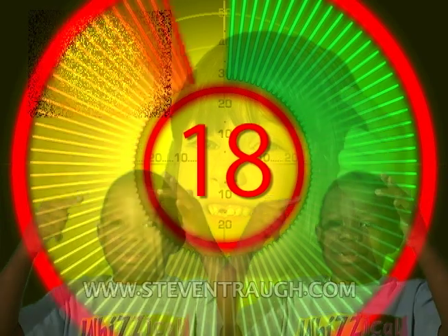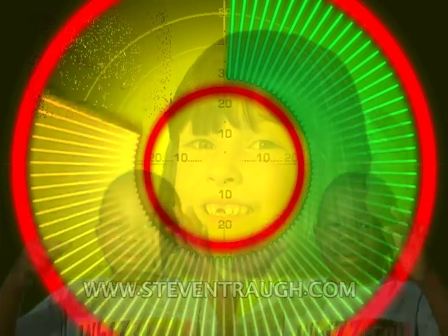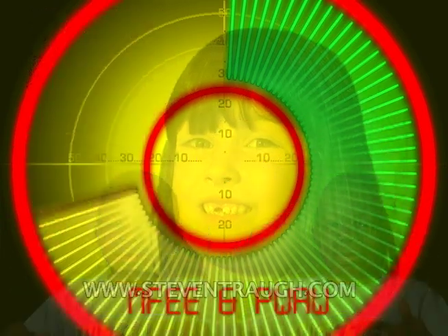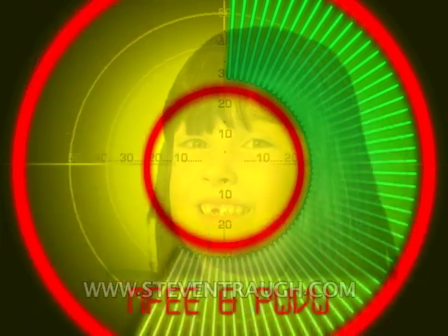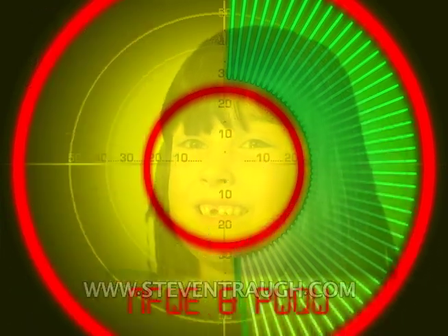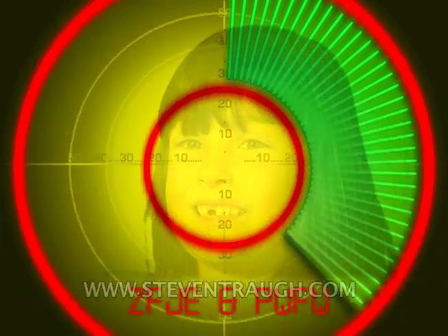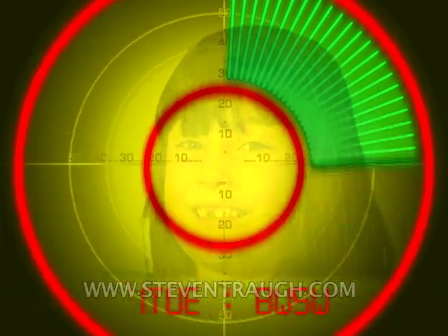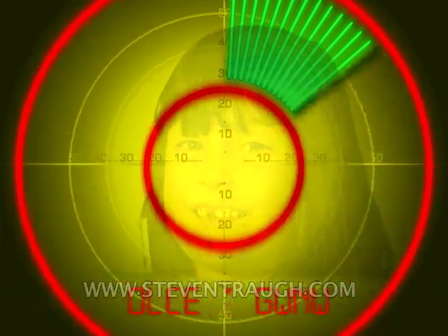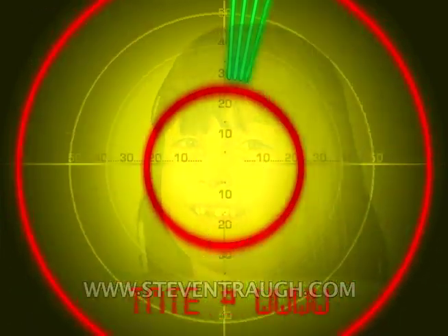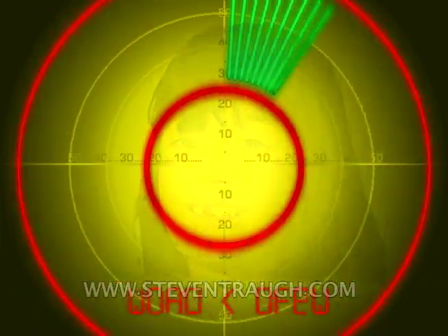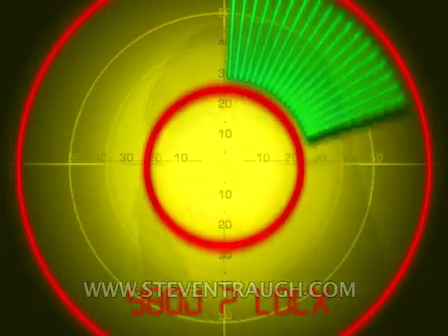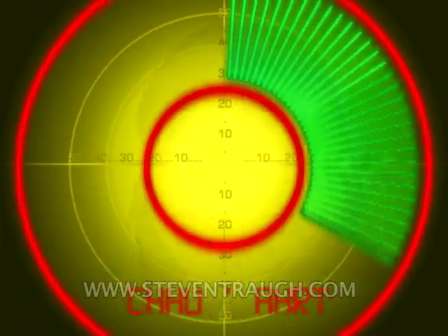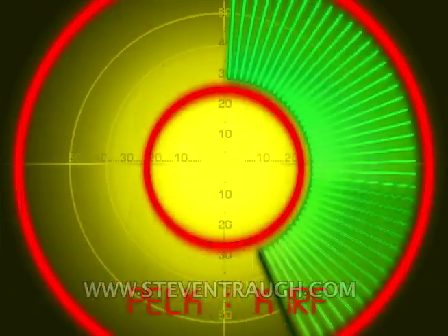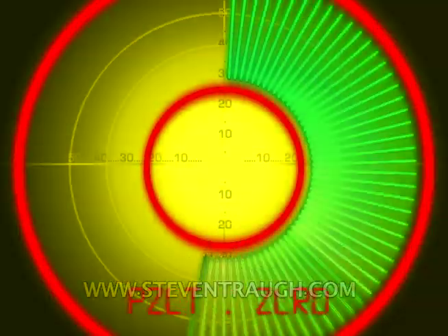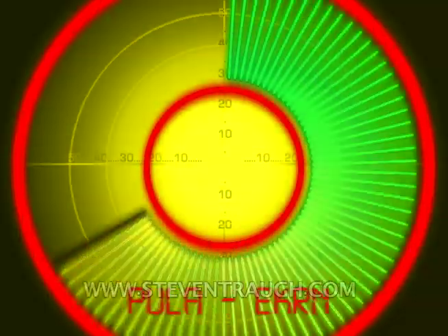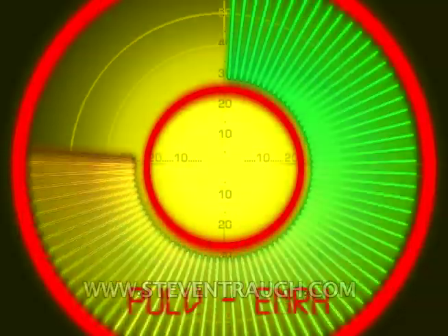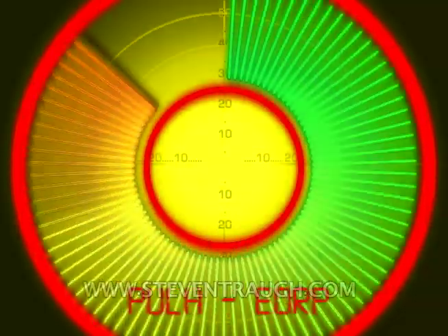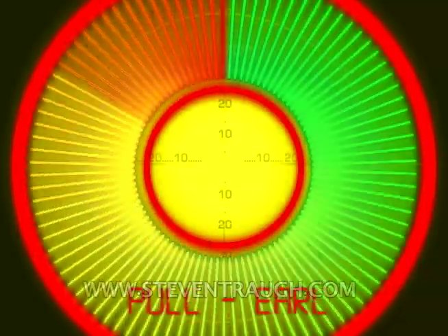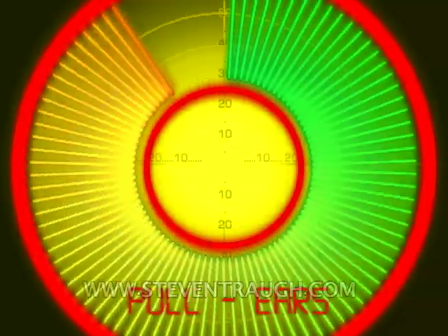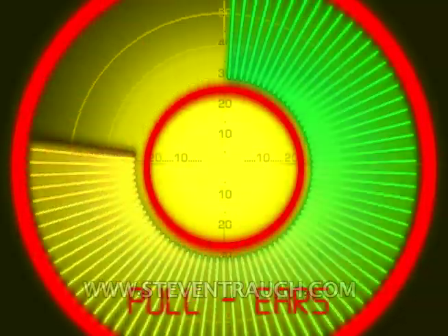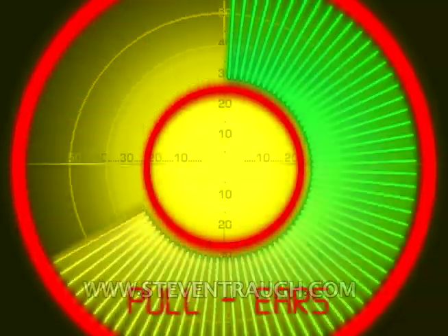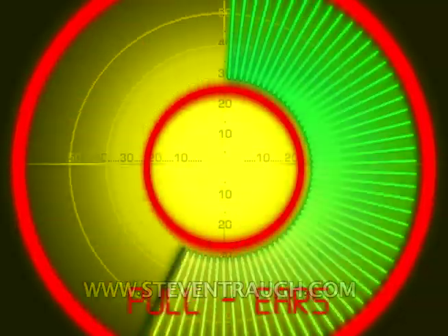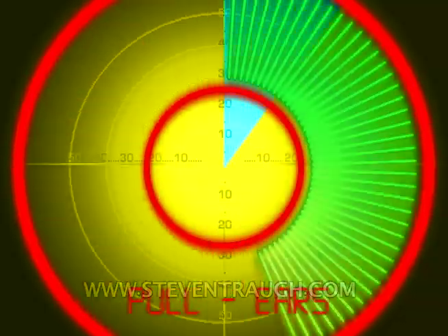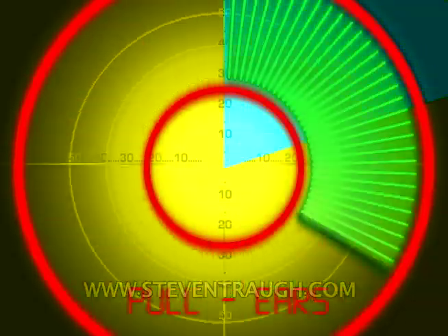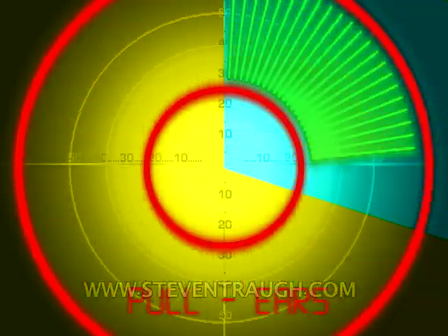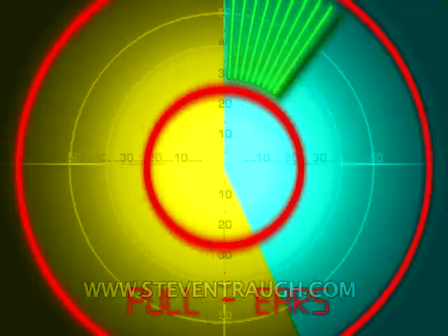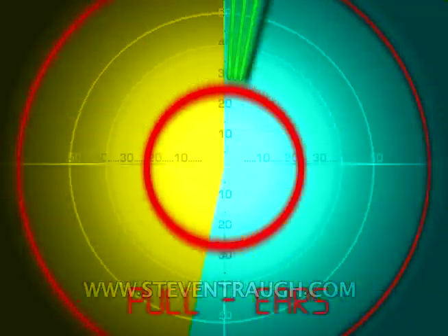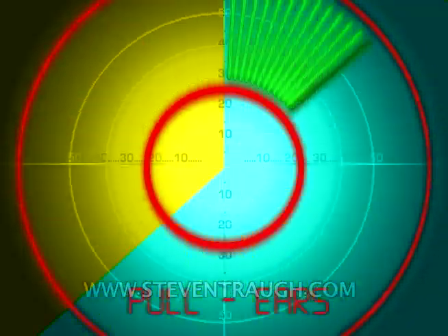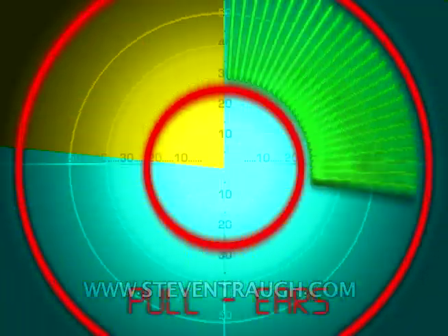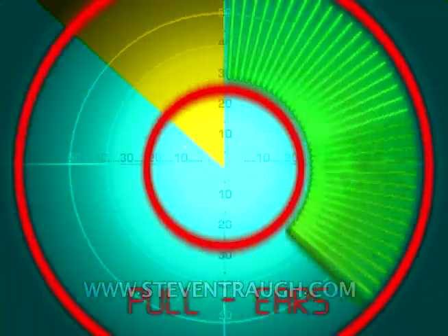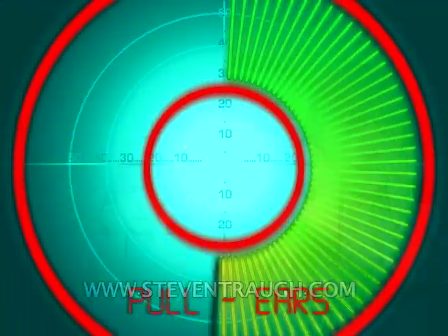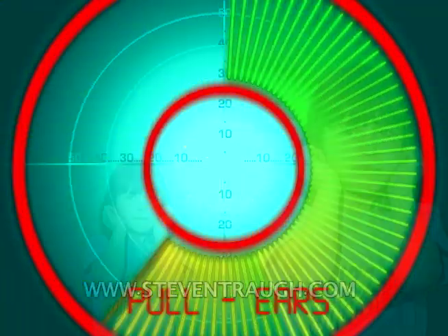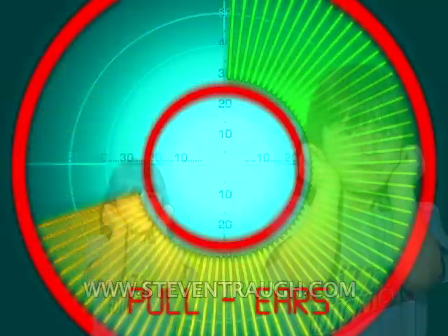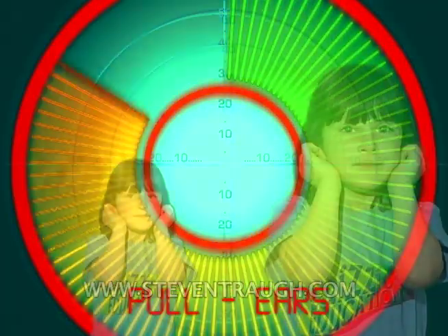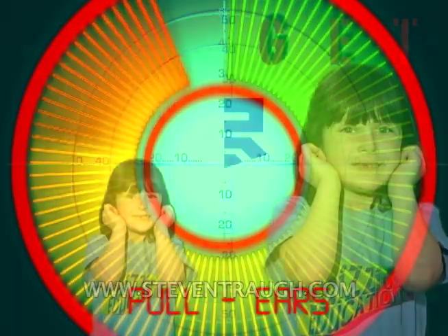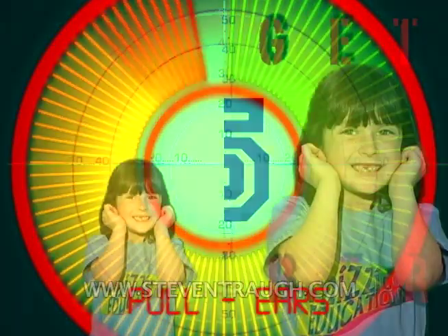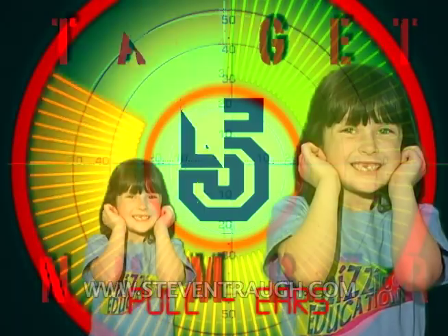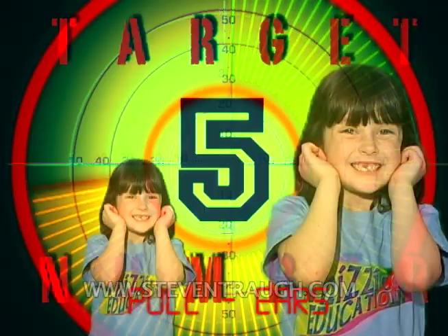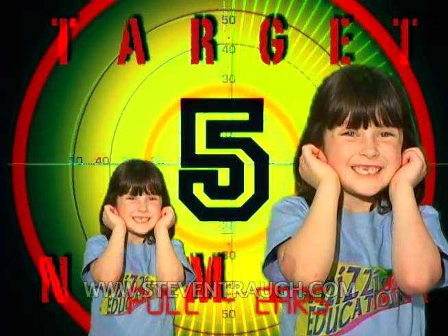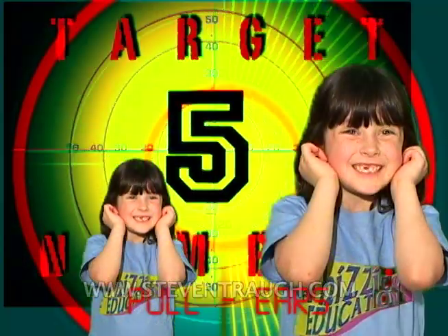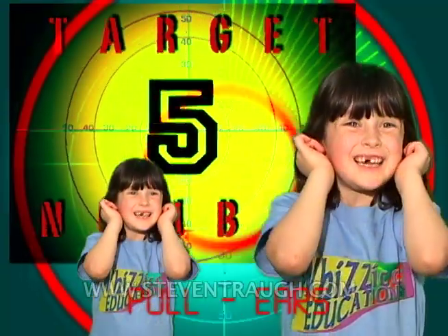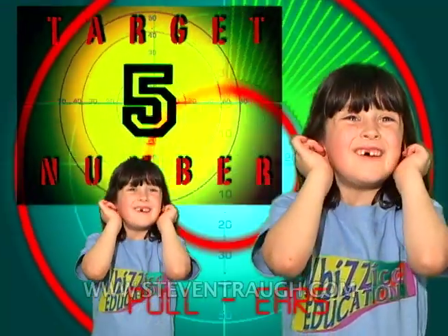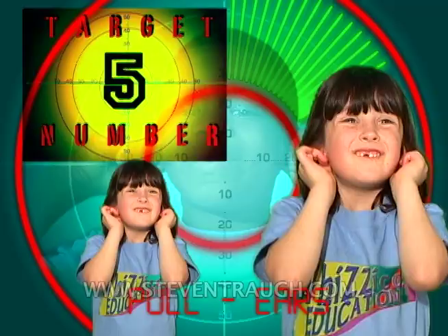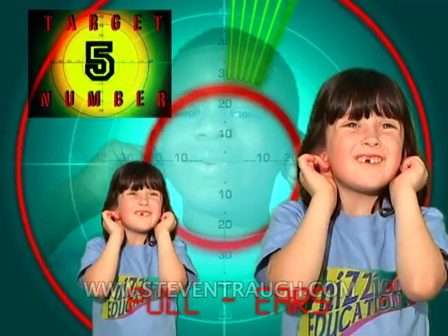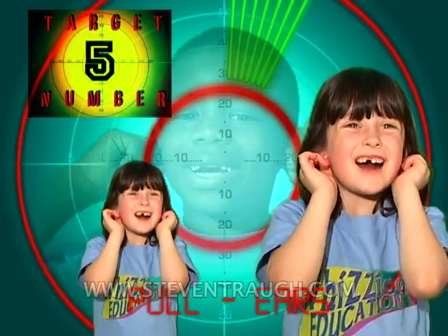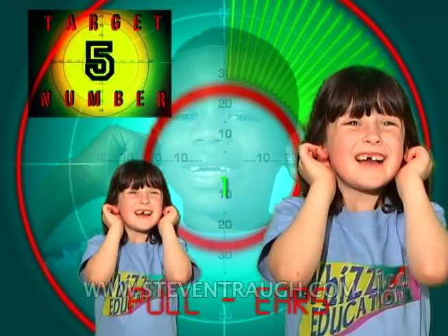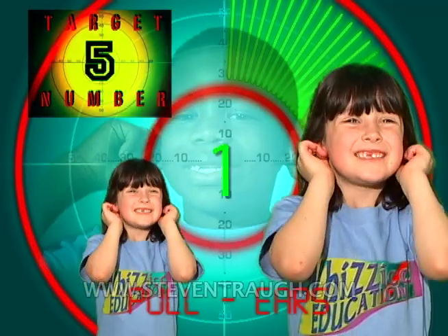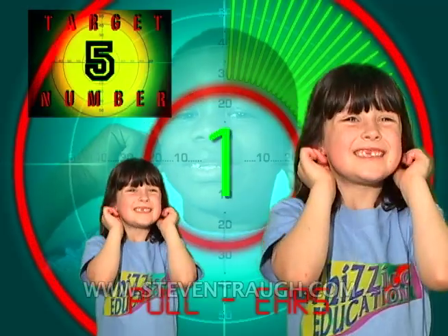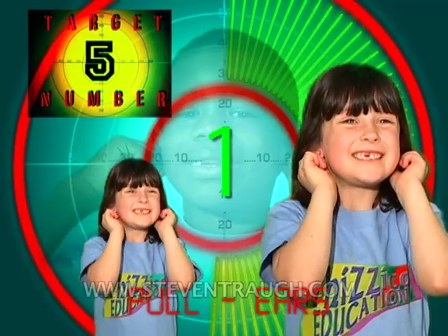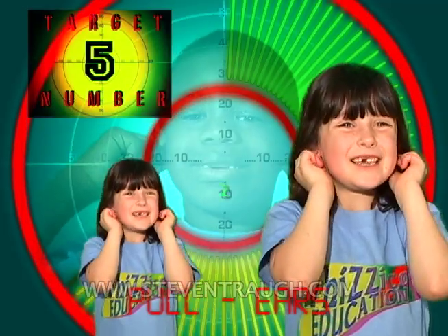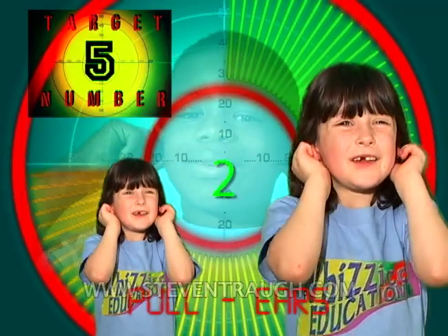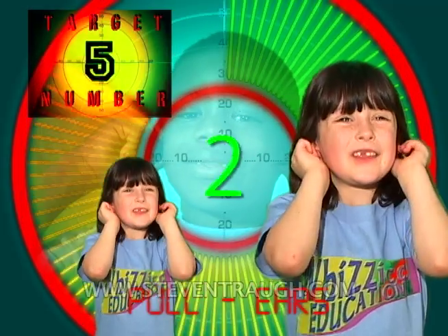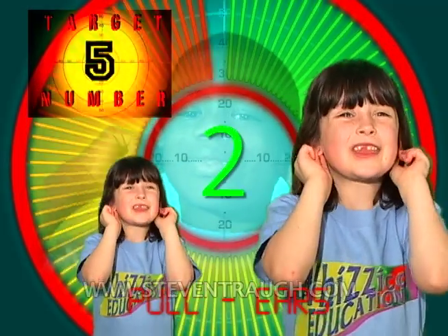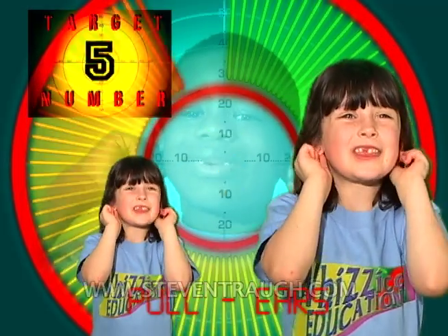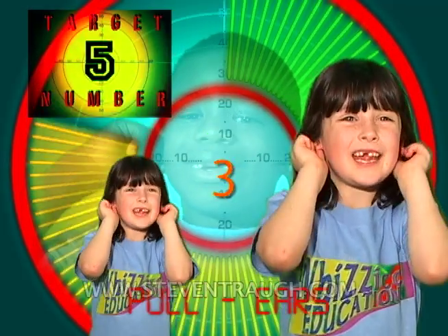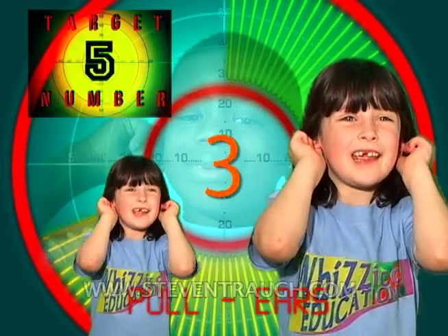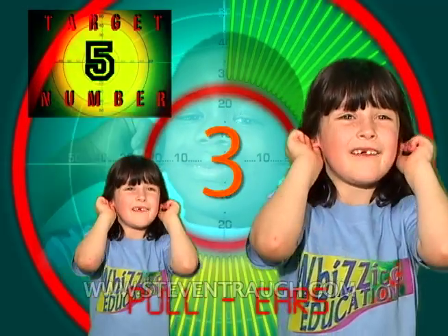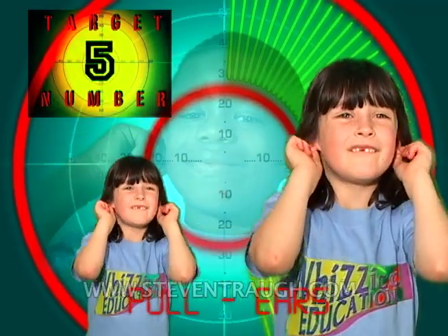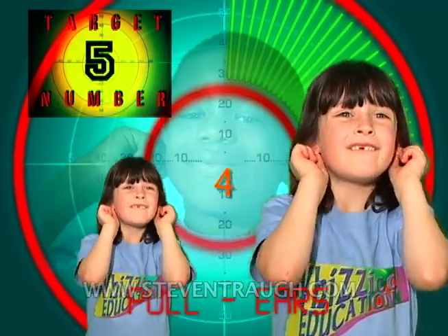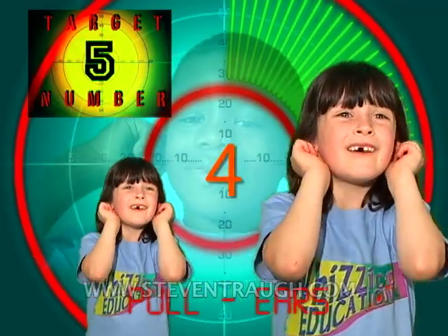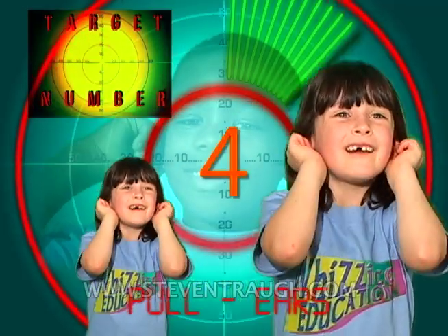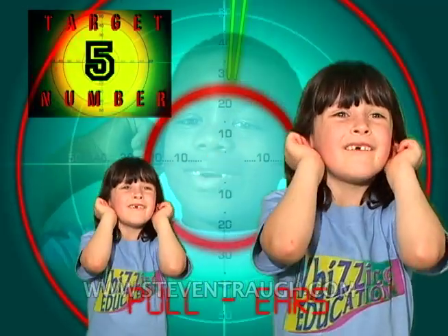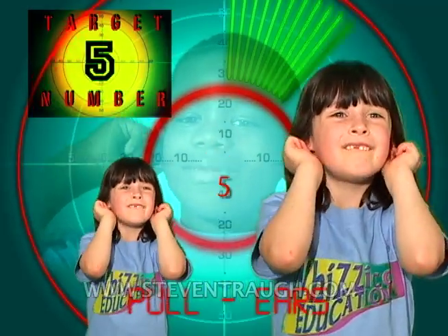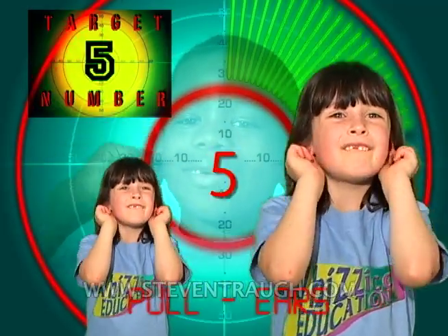Ok, now pull your ears and count to five, go! 1, 2, 3, 4, 5!